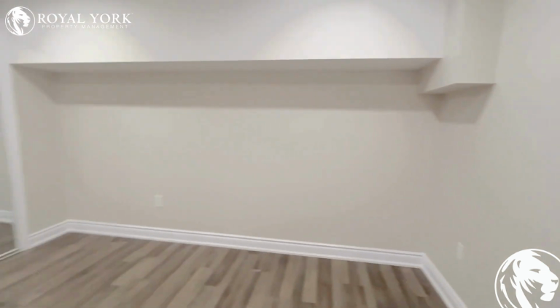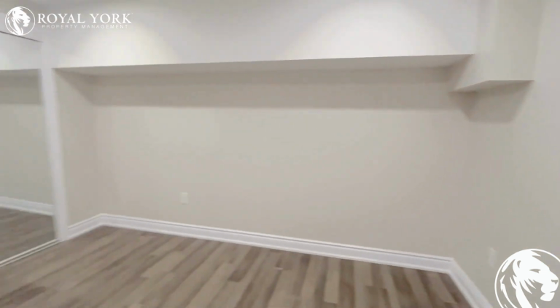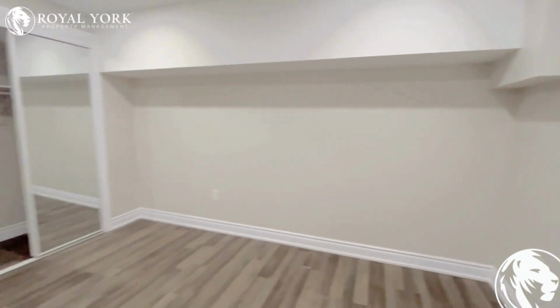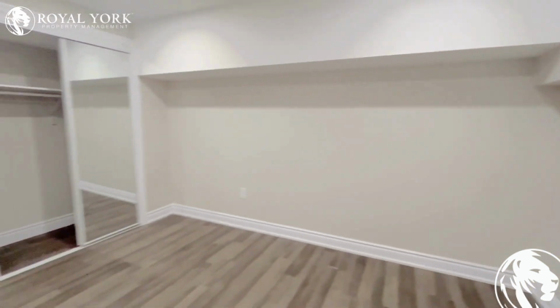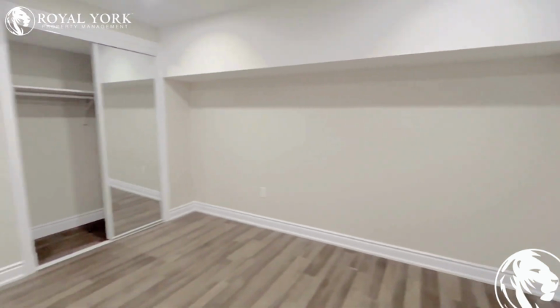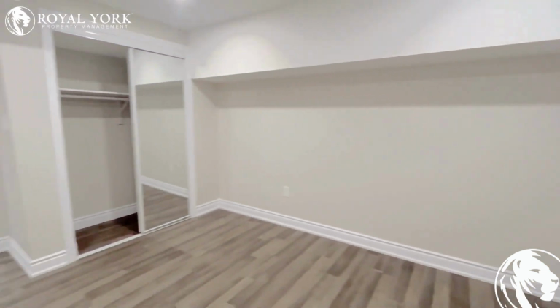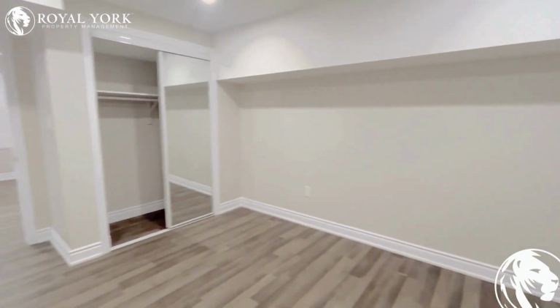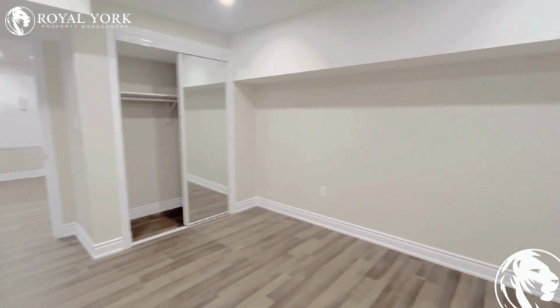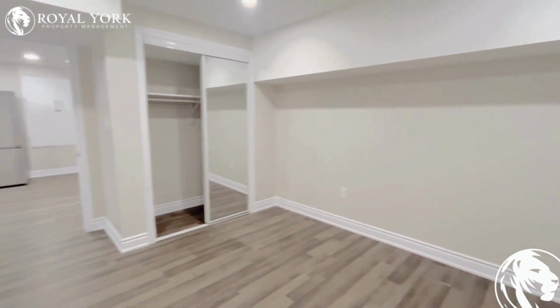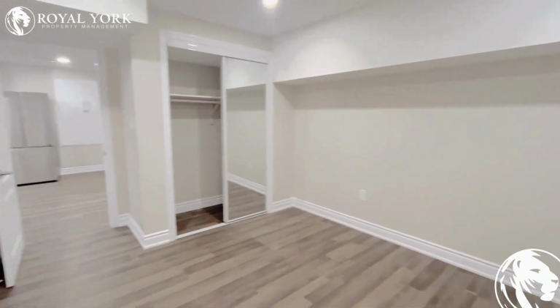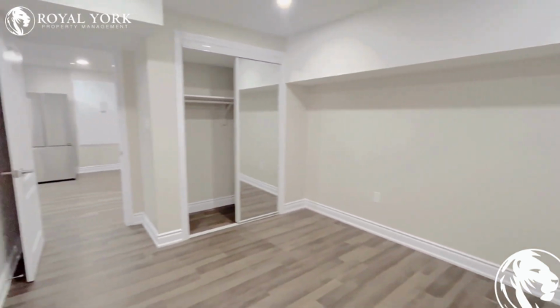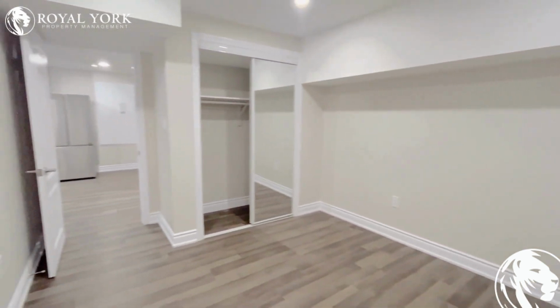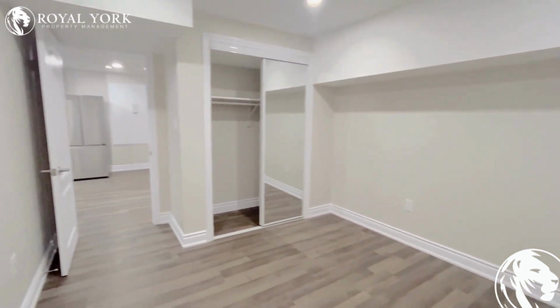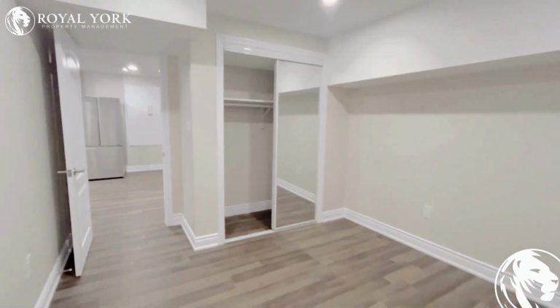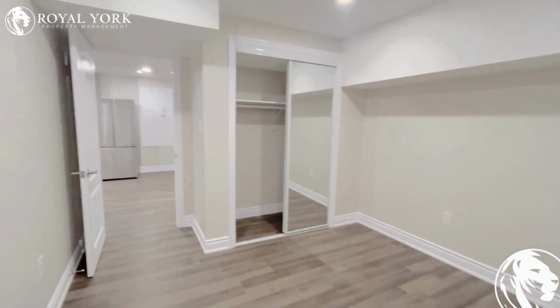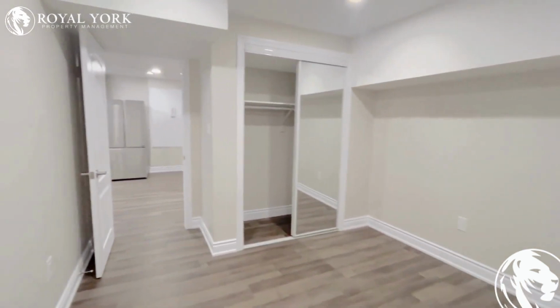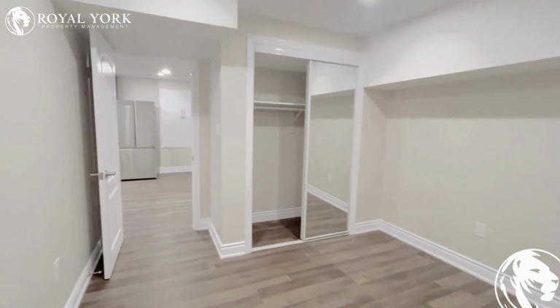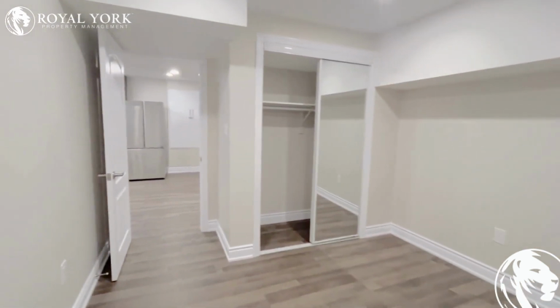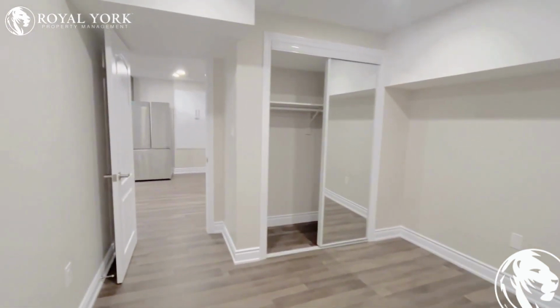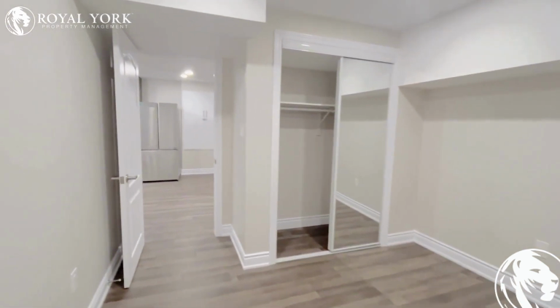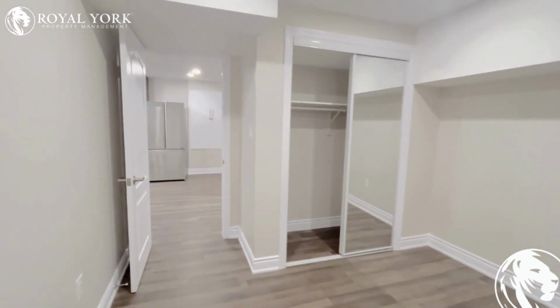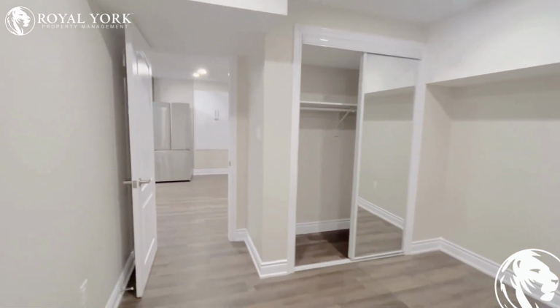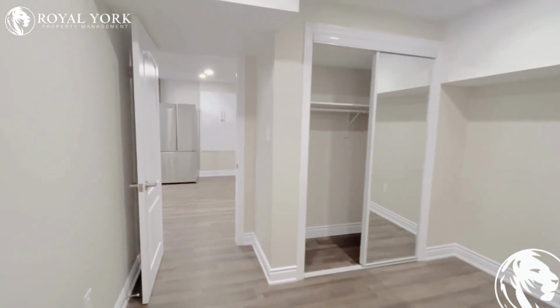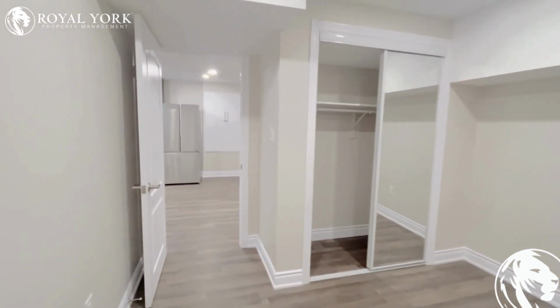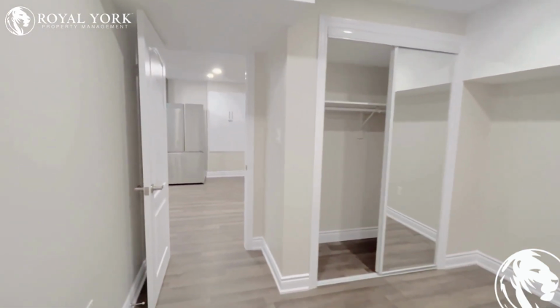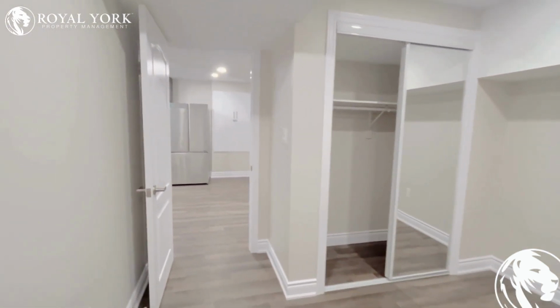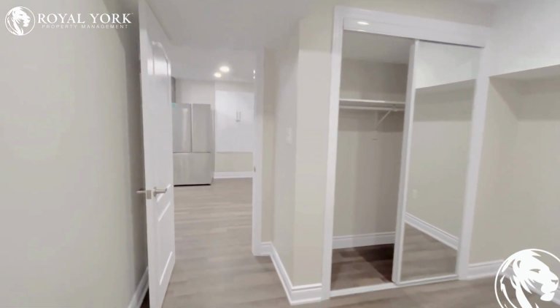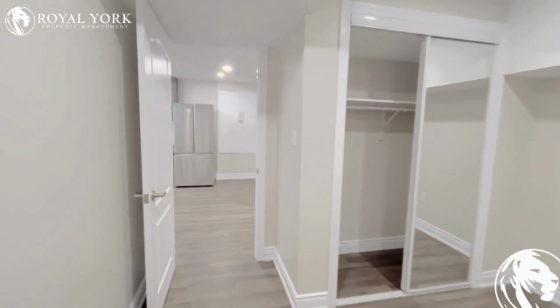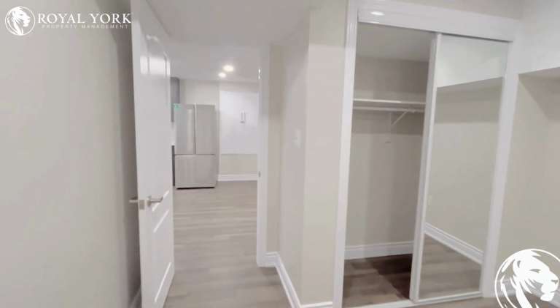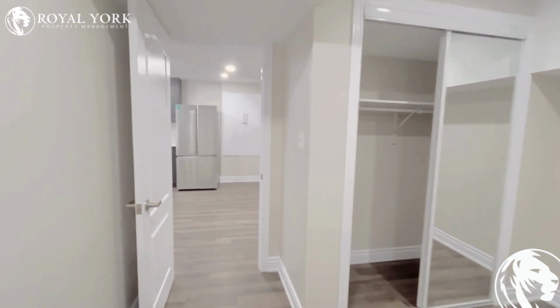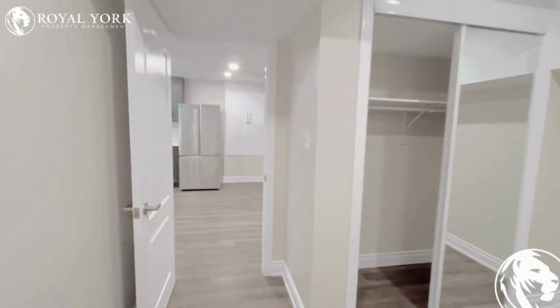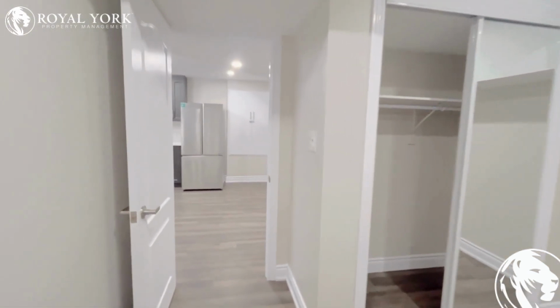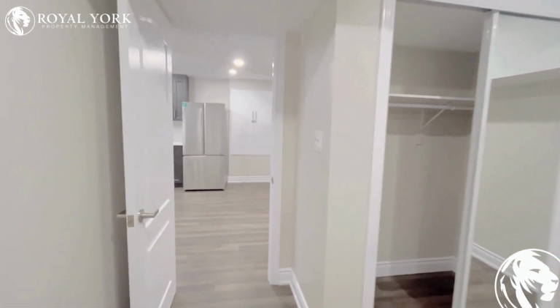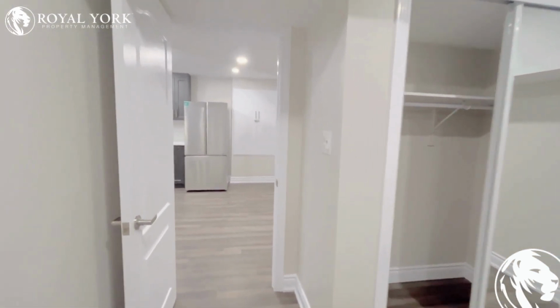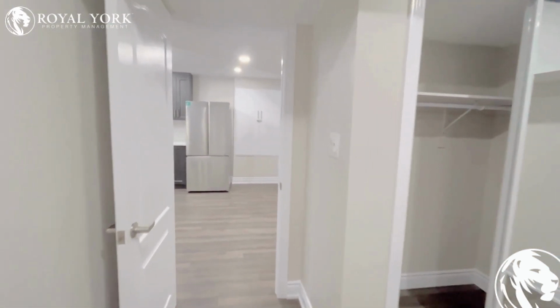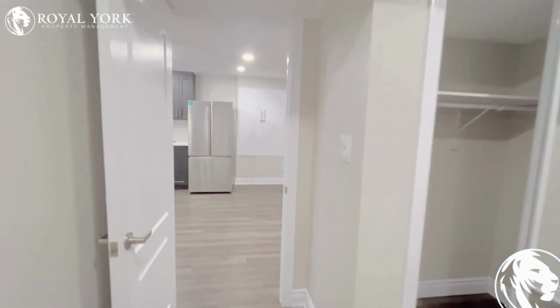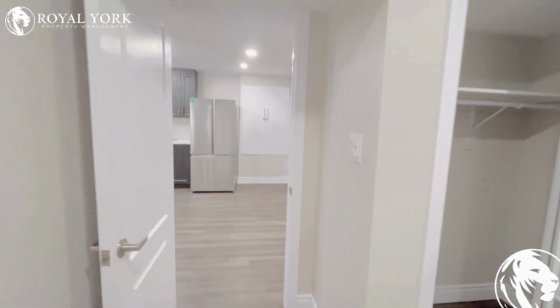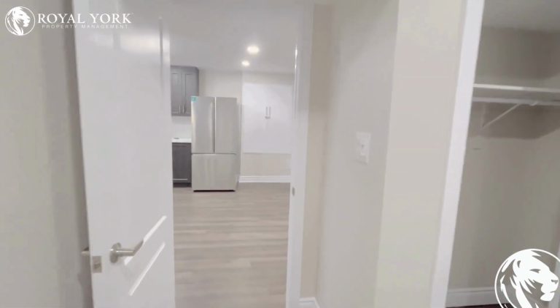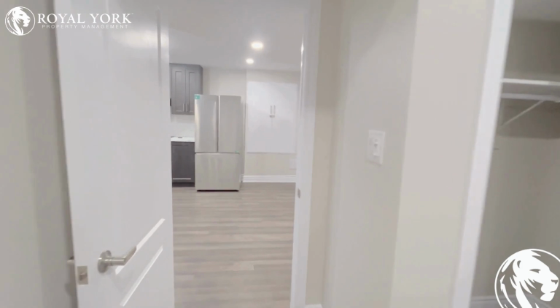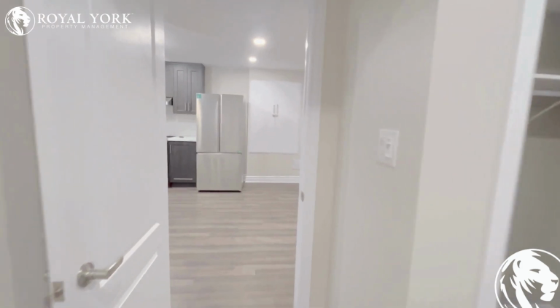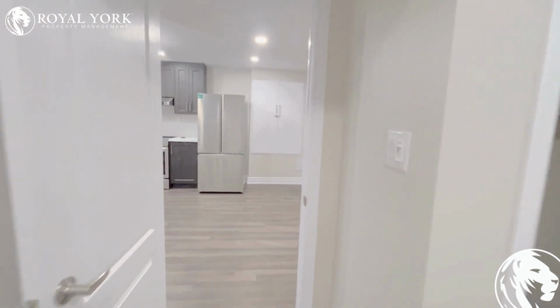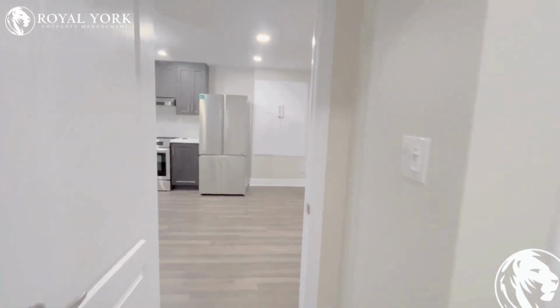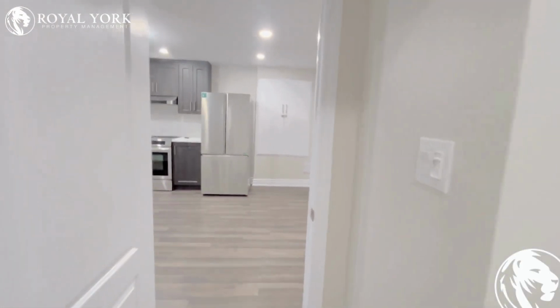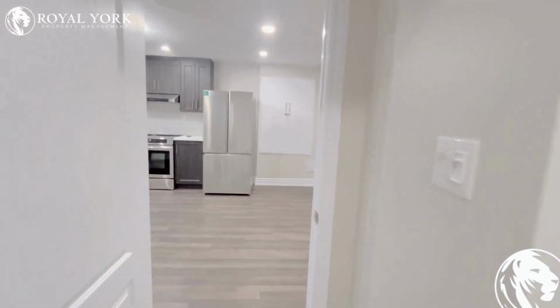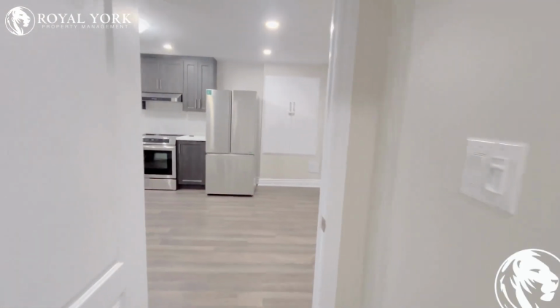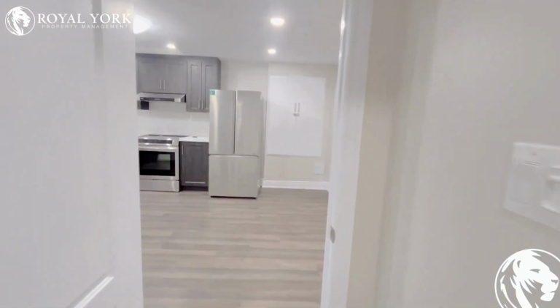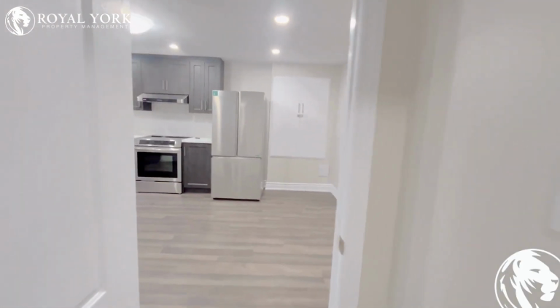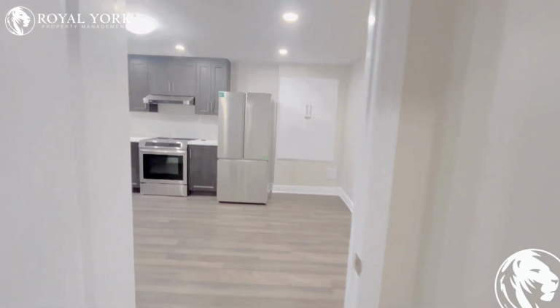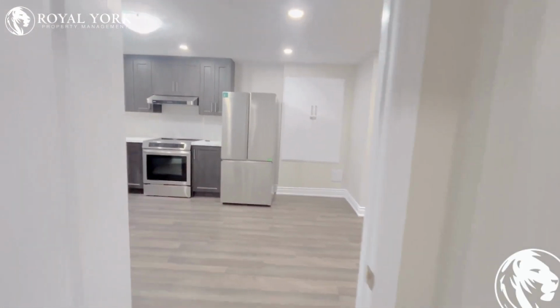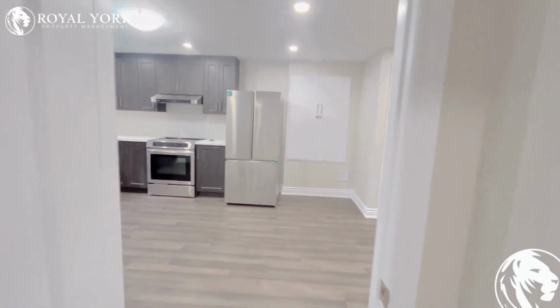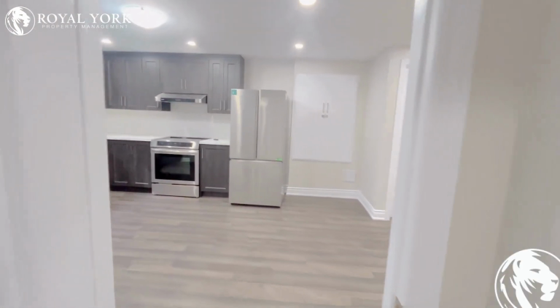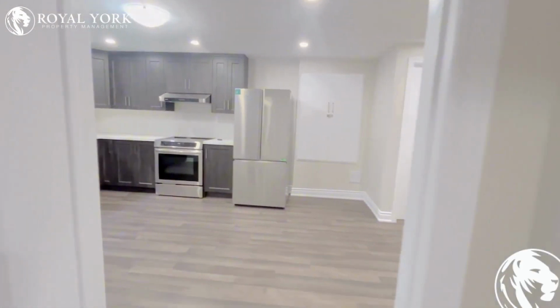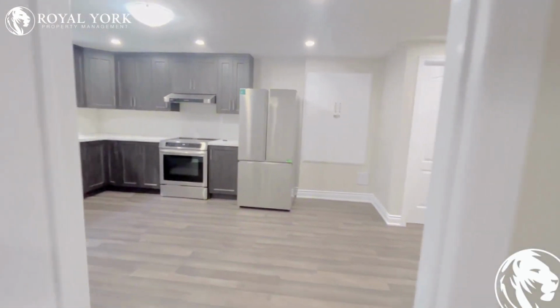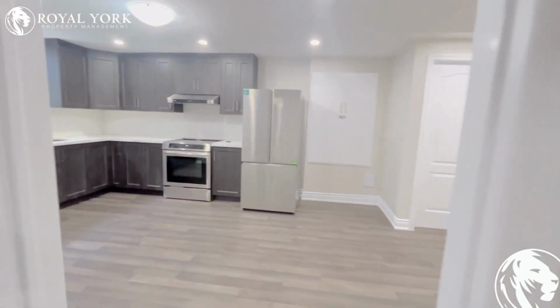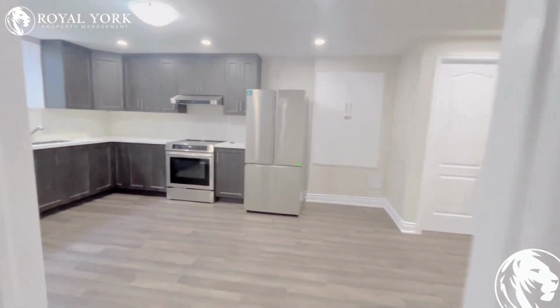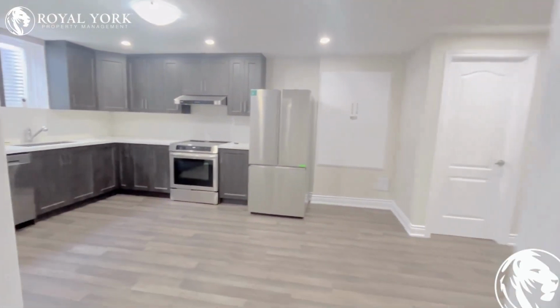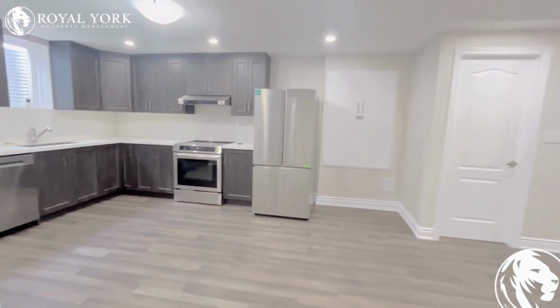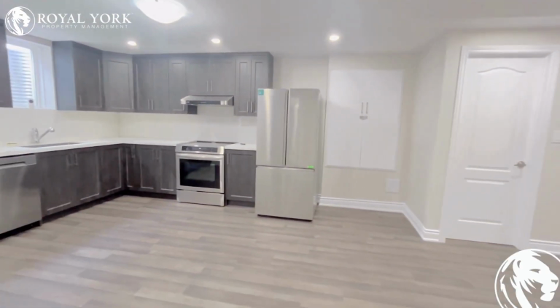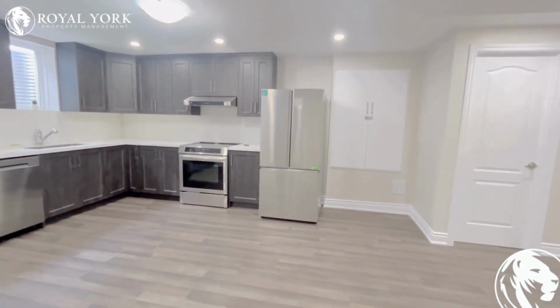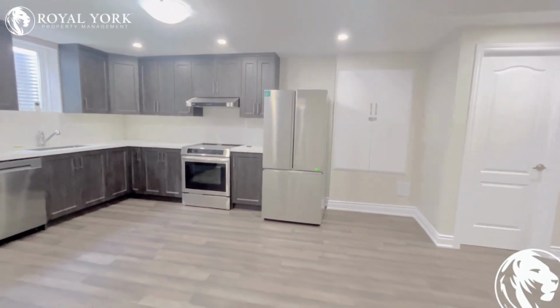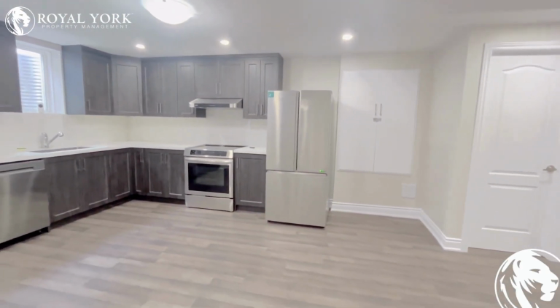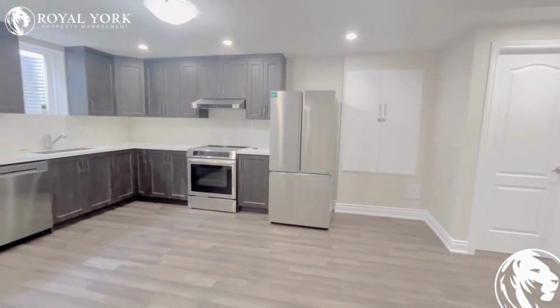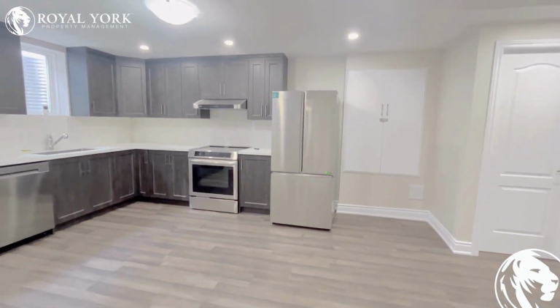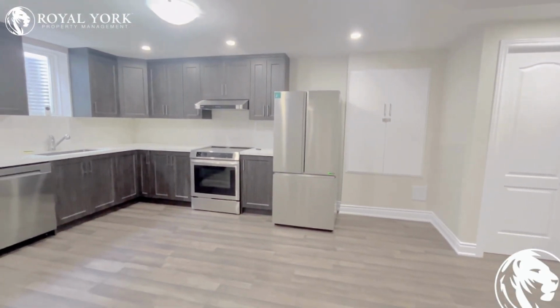Look at this — another view. If you like this unit, please contact Royal York Property Management. We are available to help you.